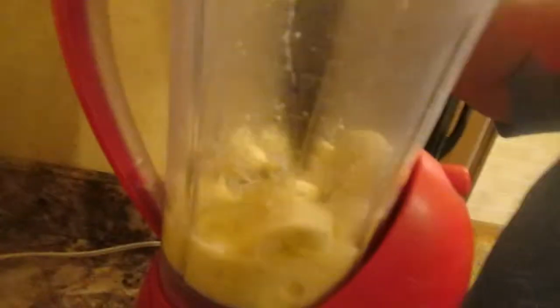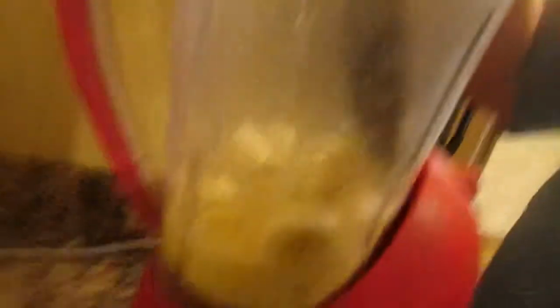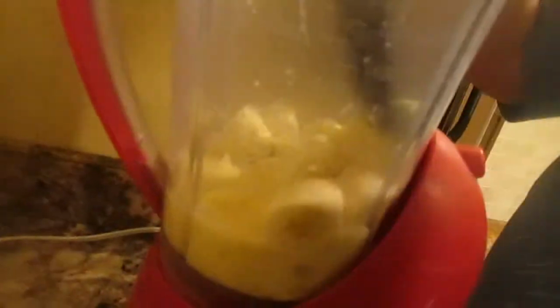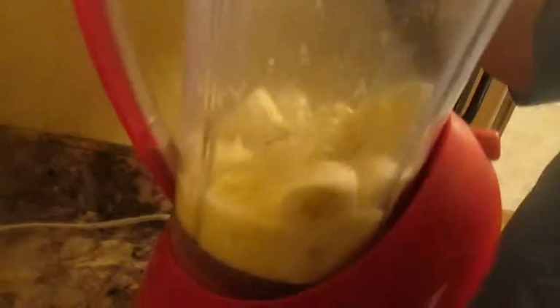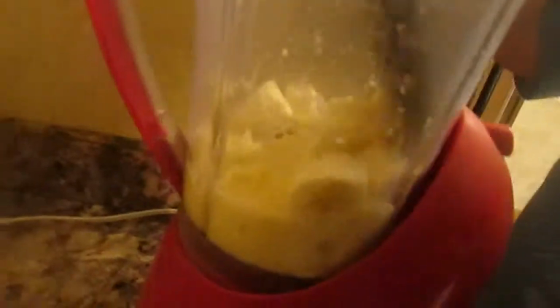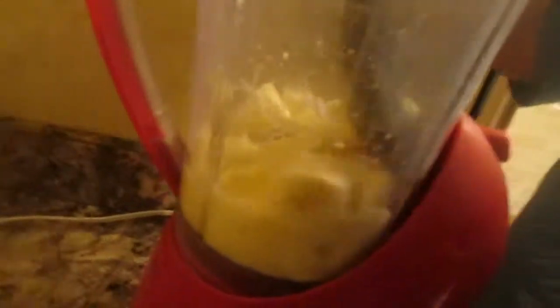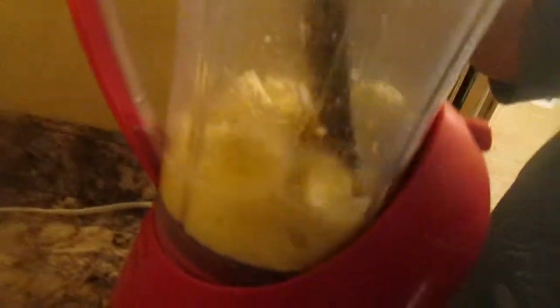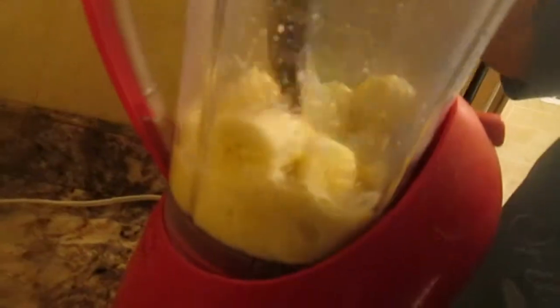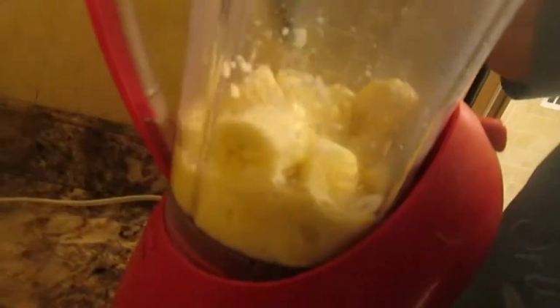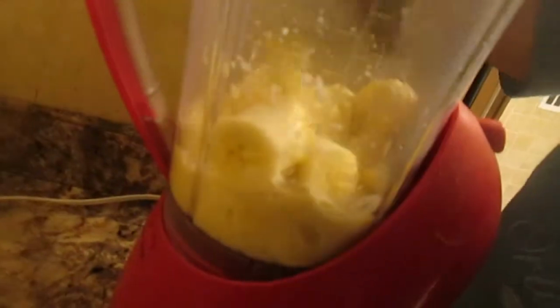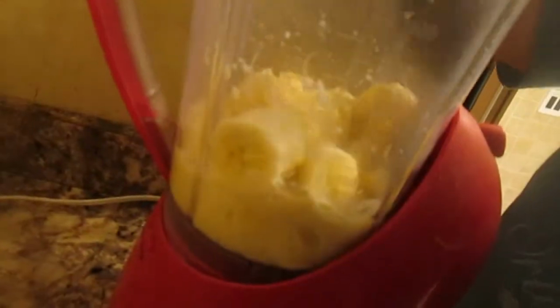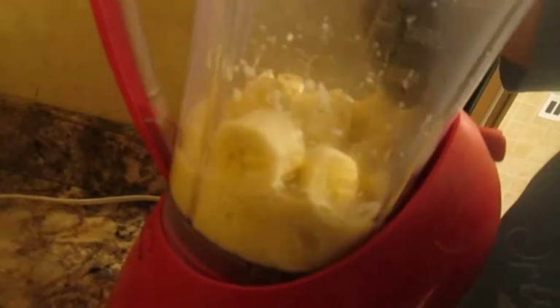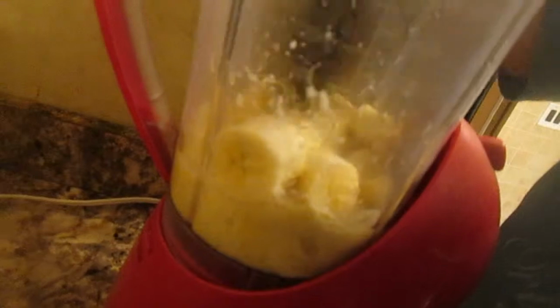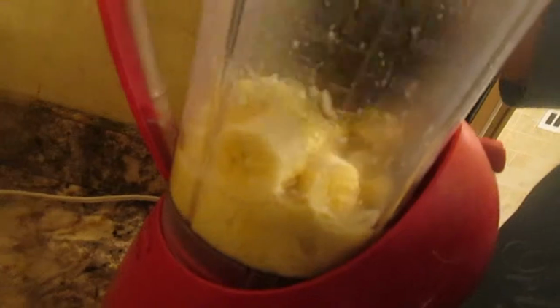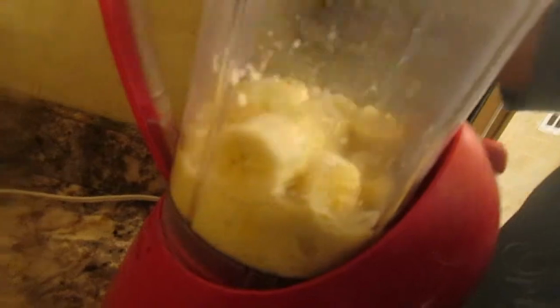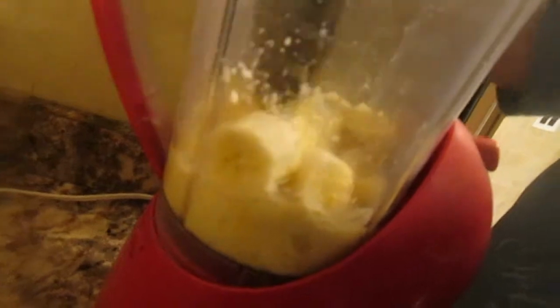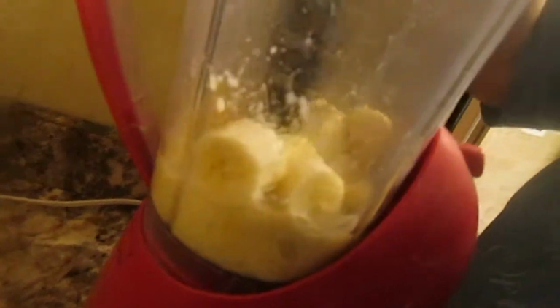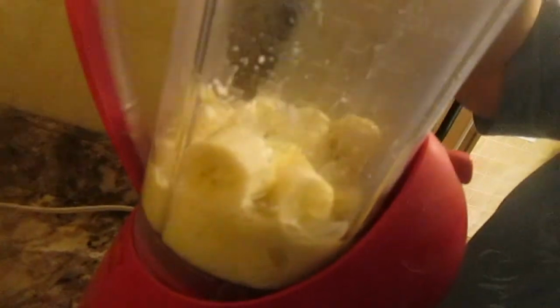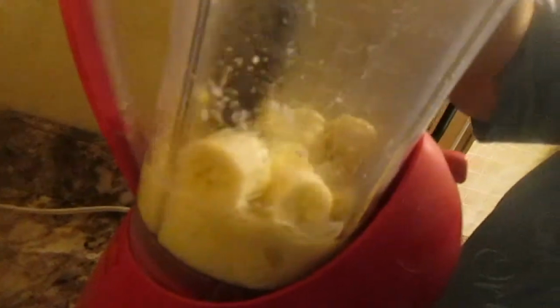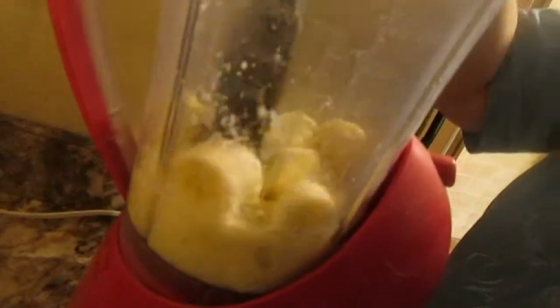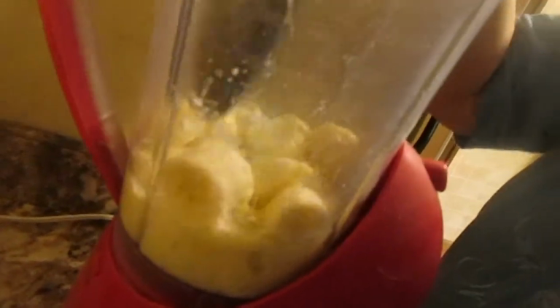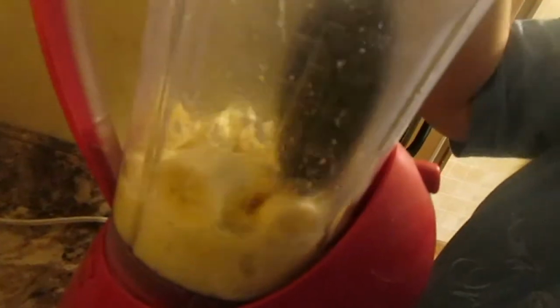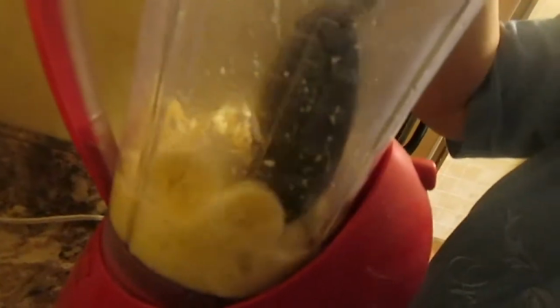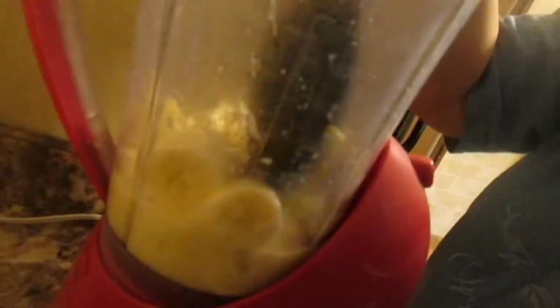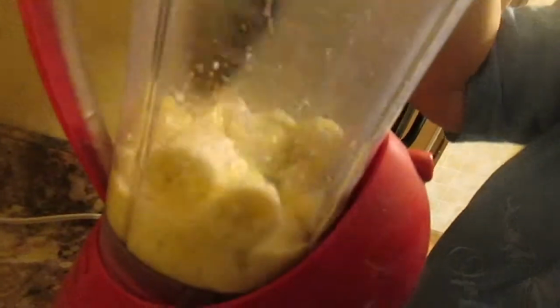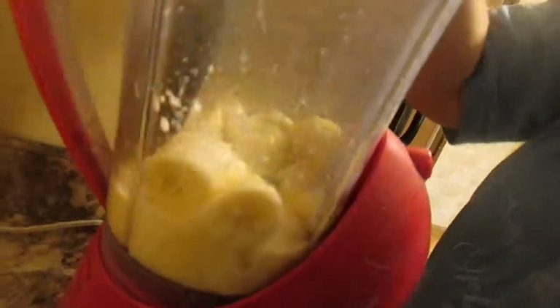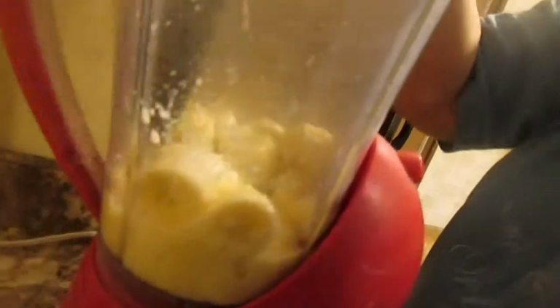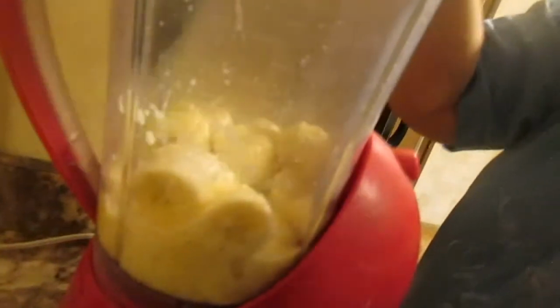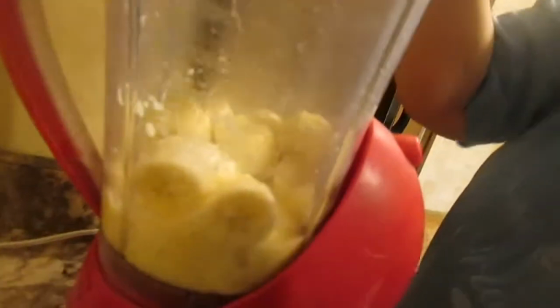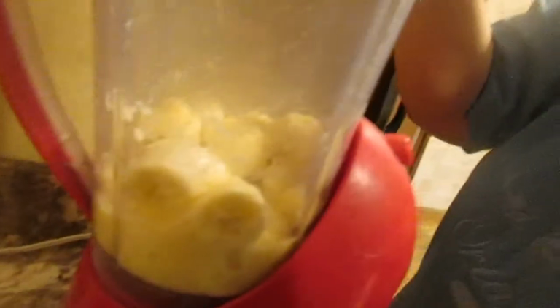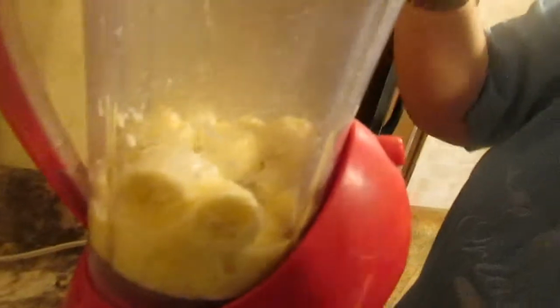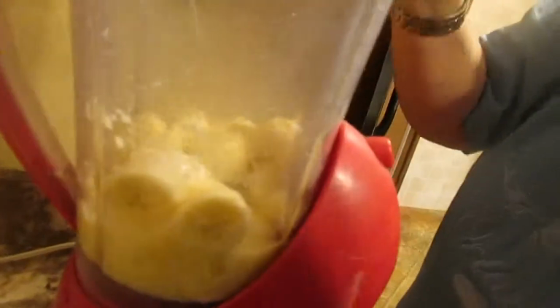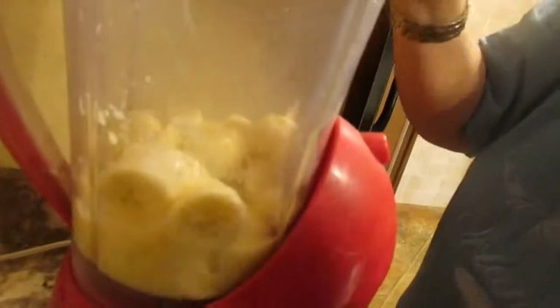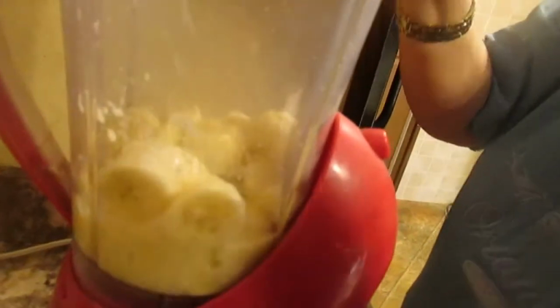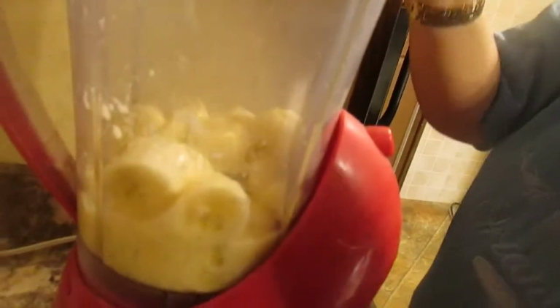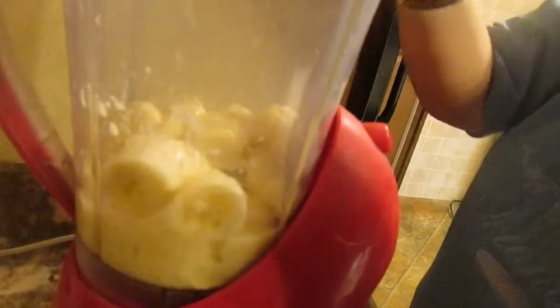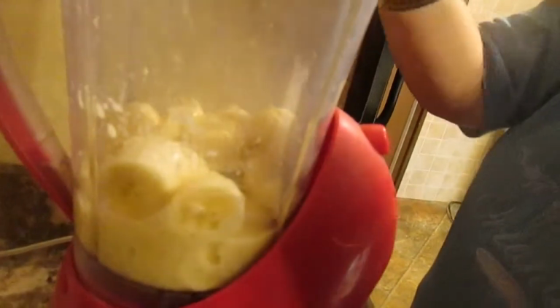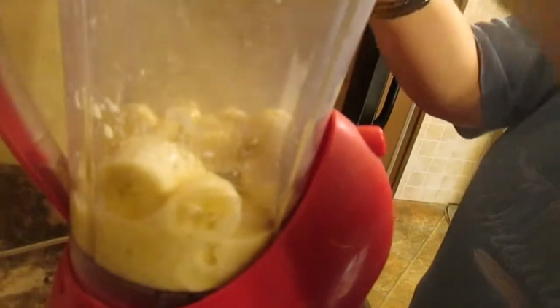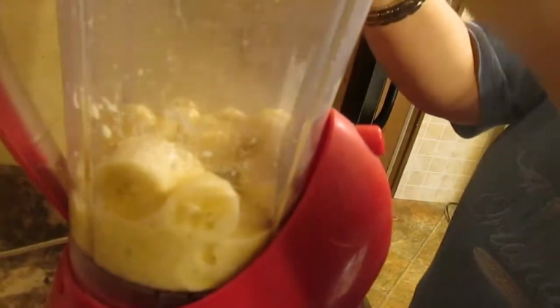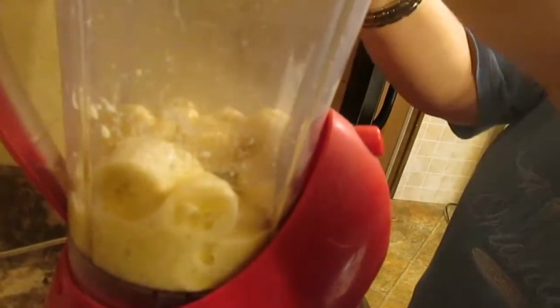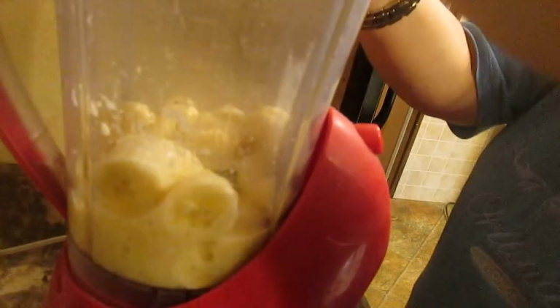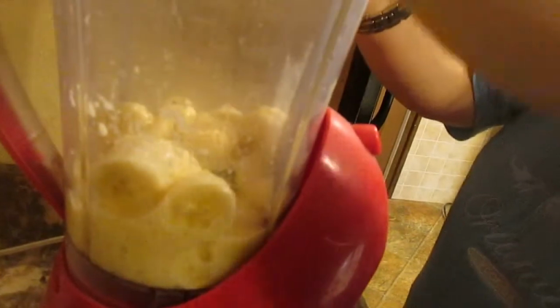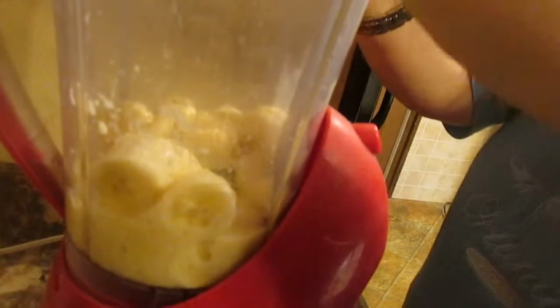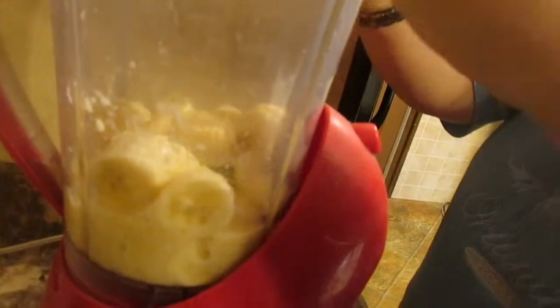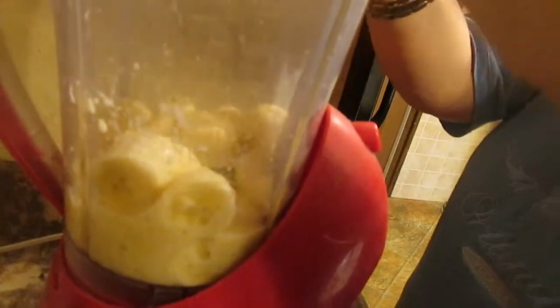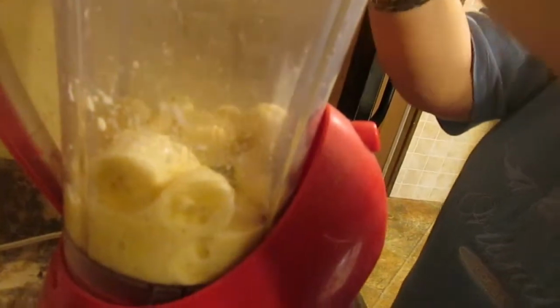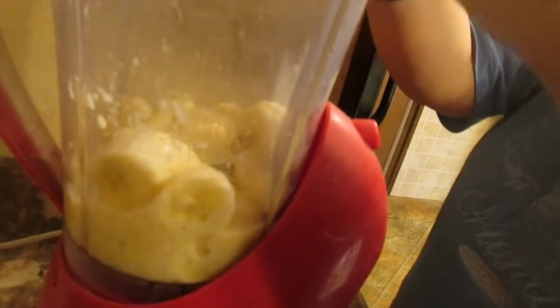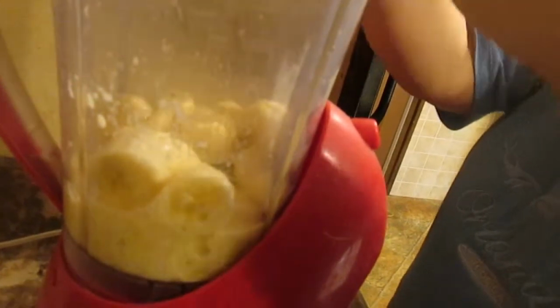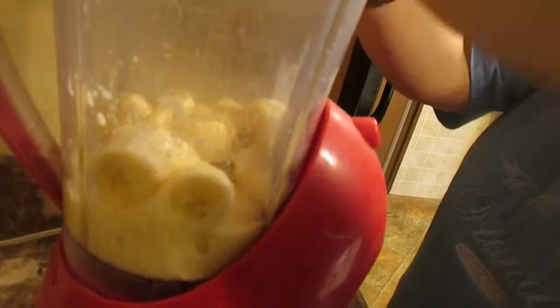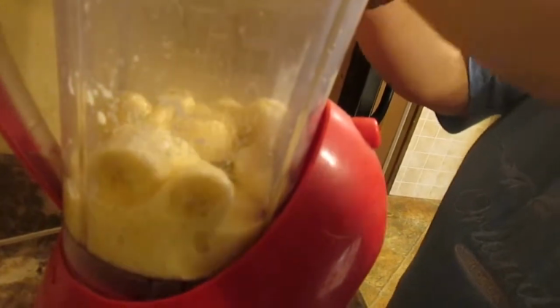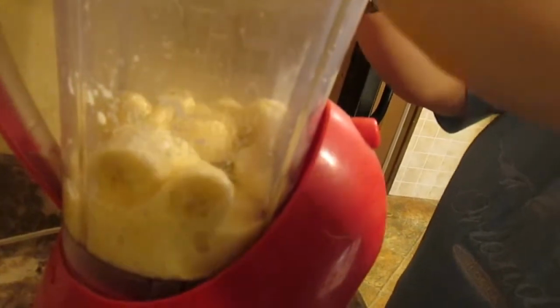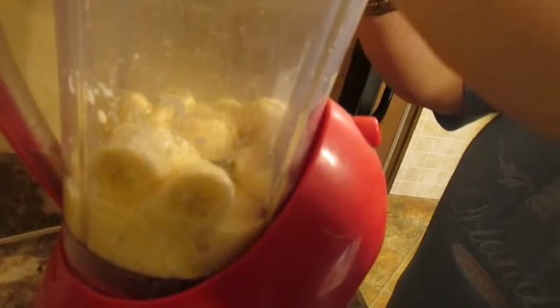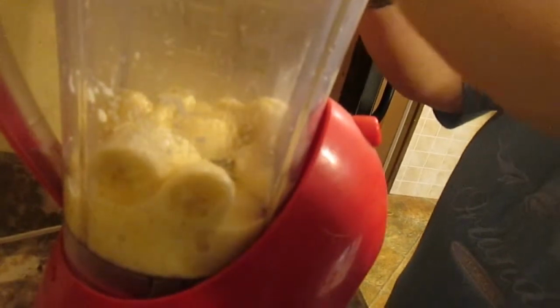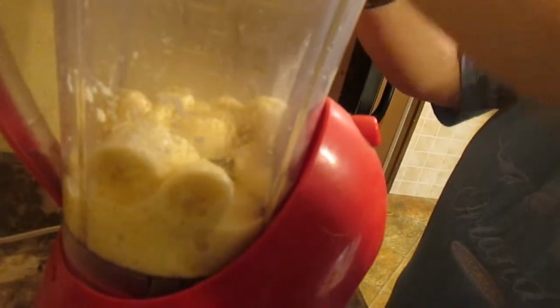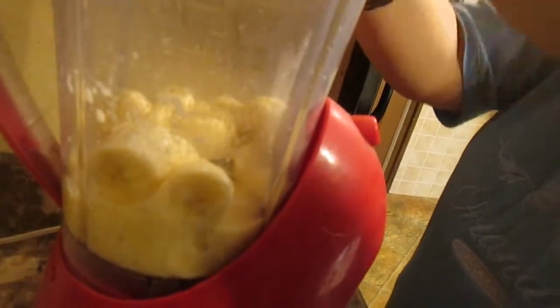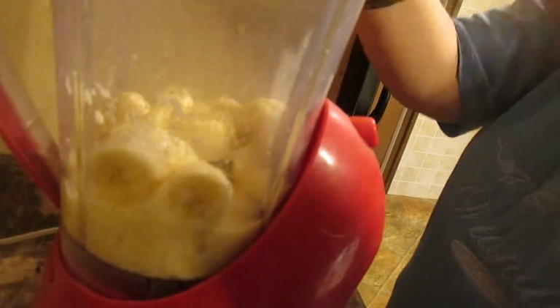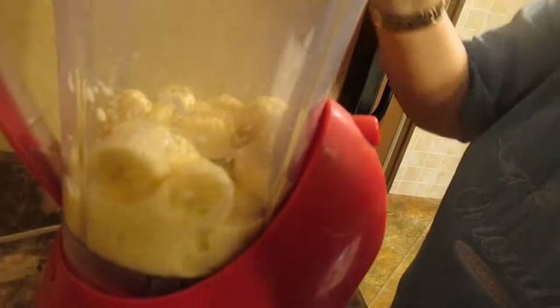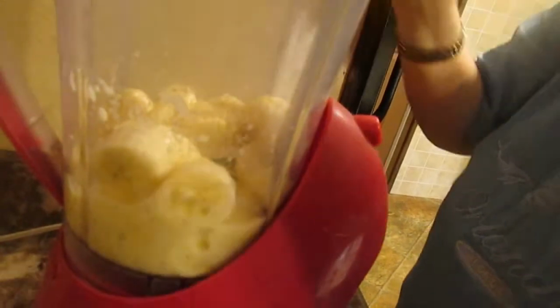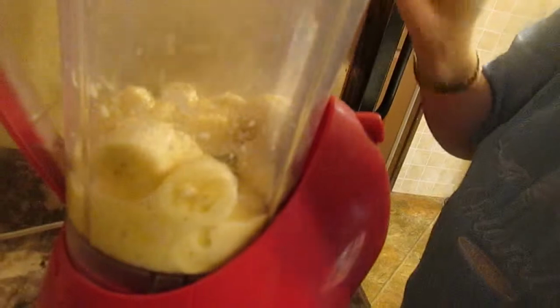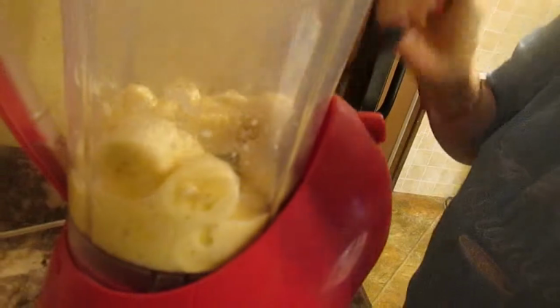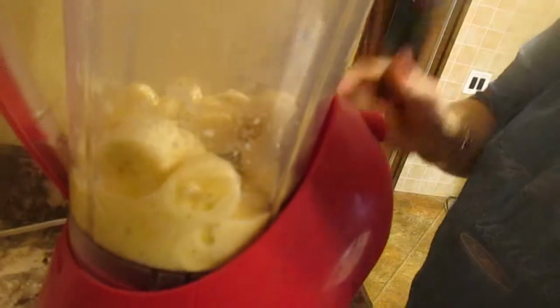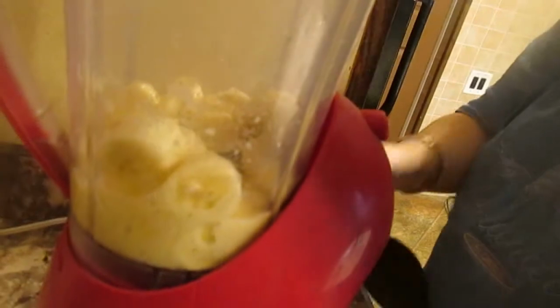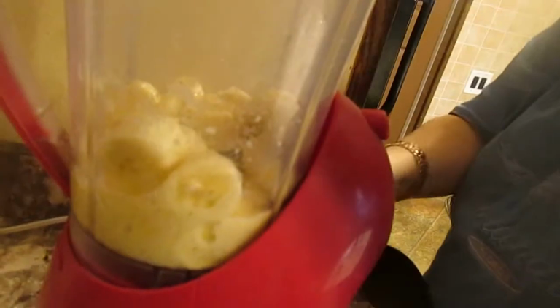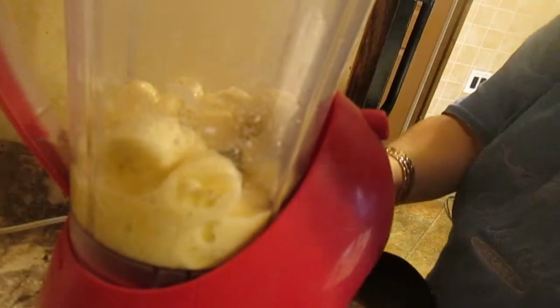I'm going to move the bananas around and give the blender a little bit of help. Here we go — put your cover on.